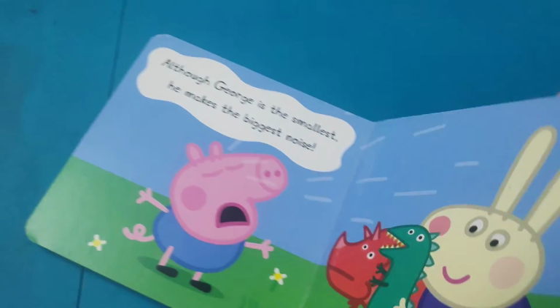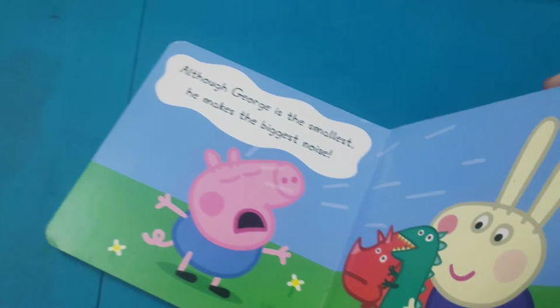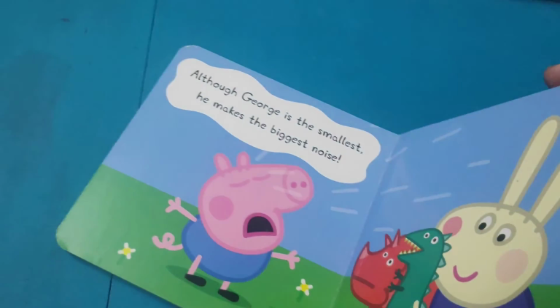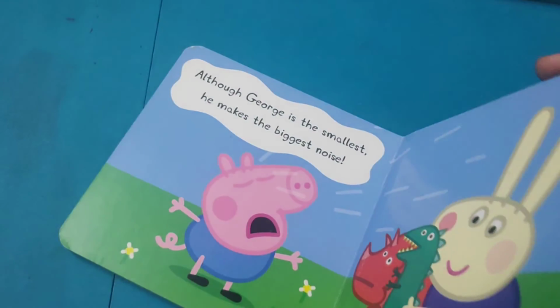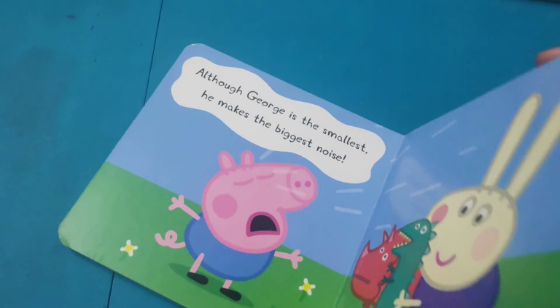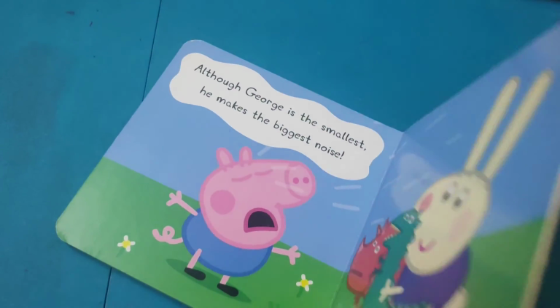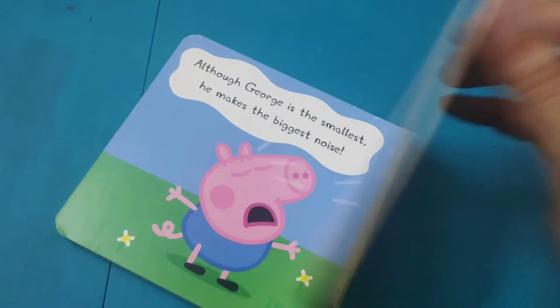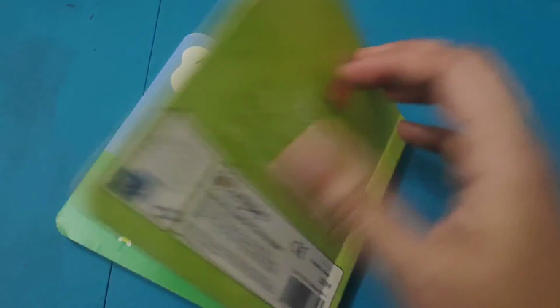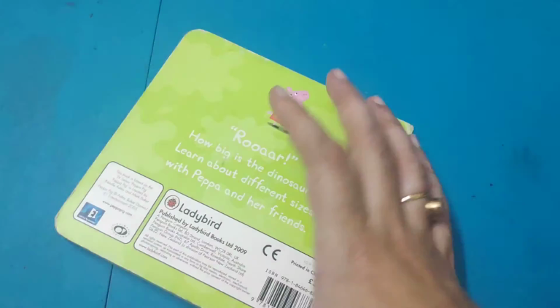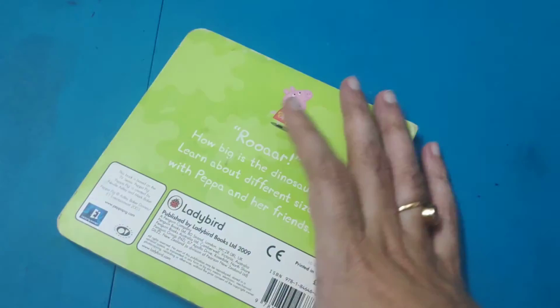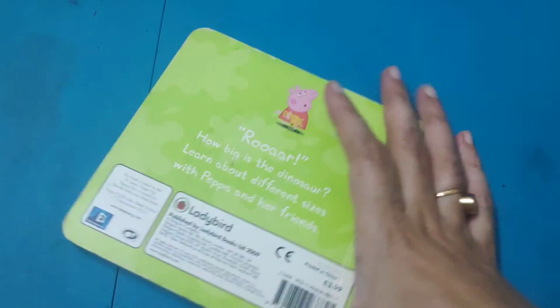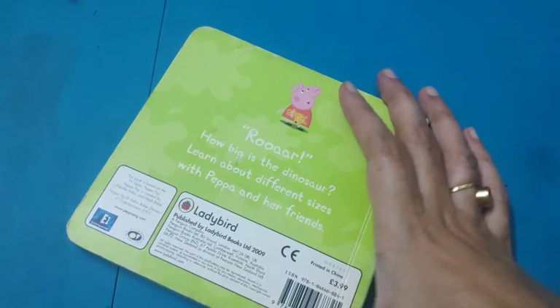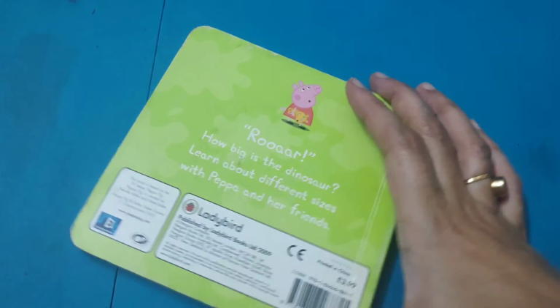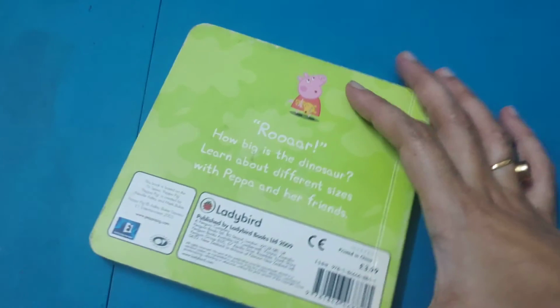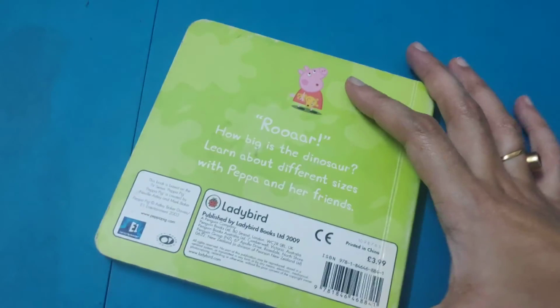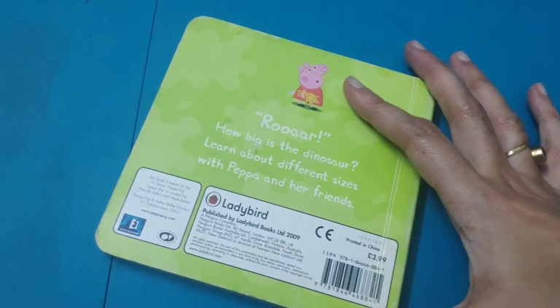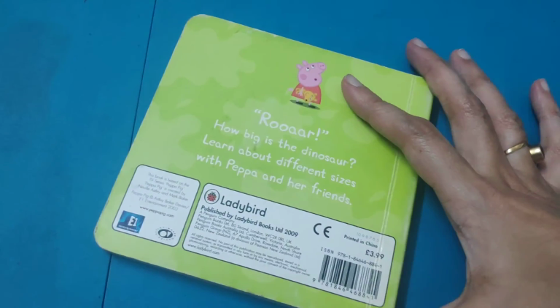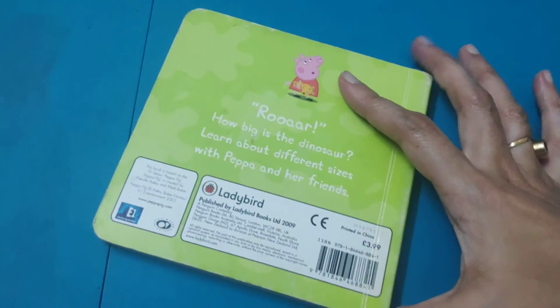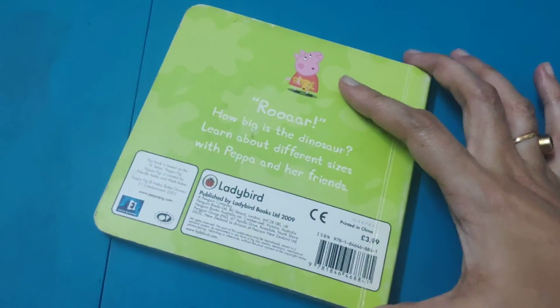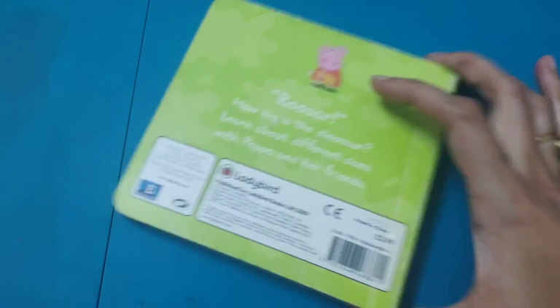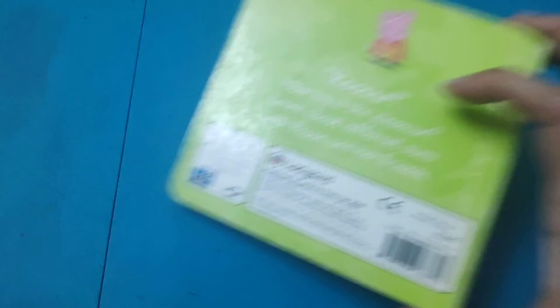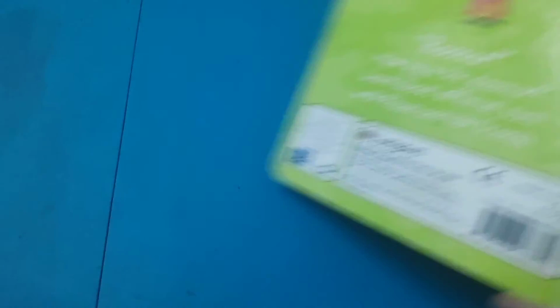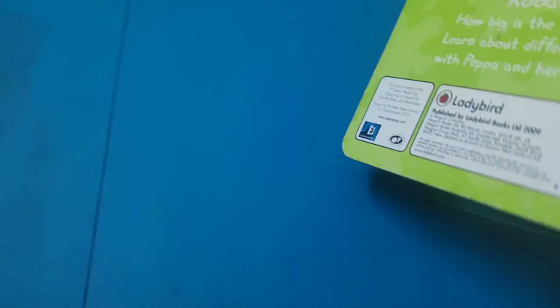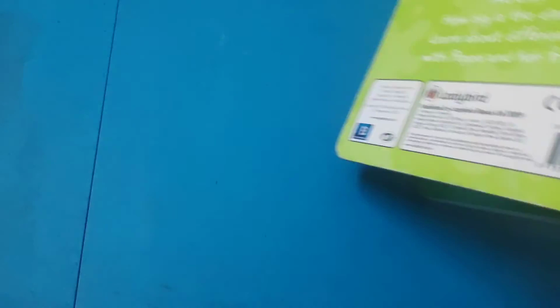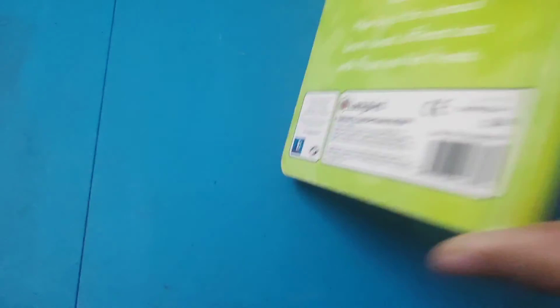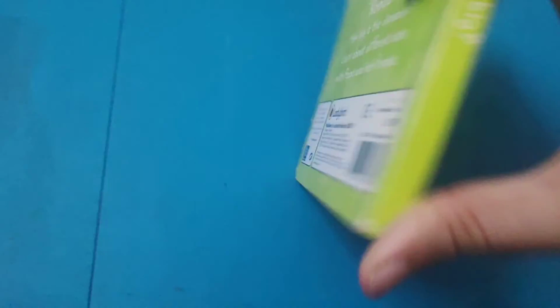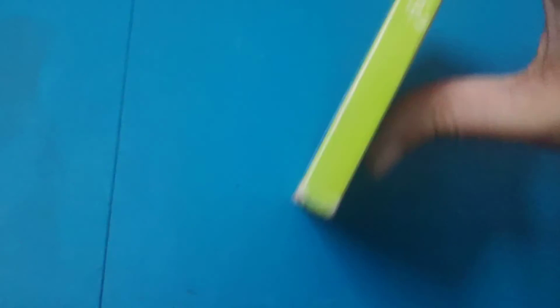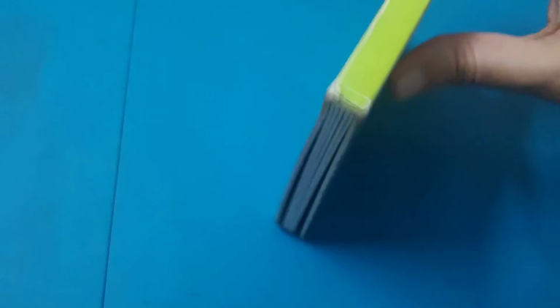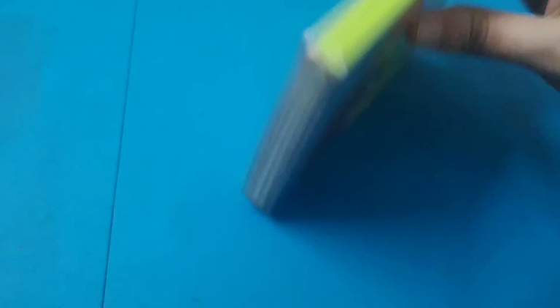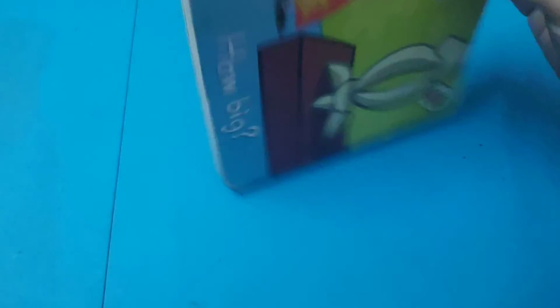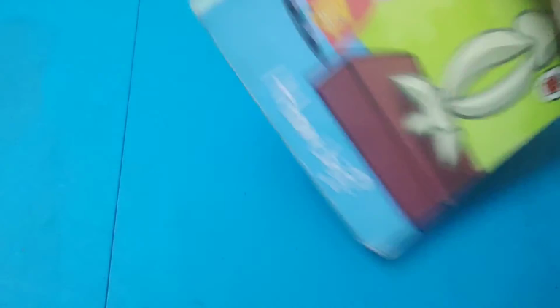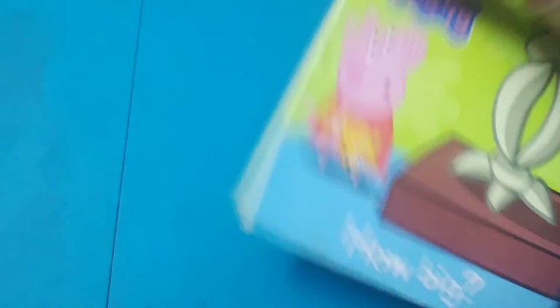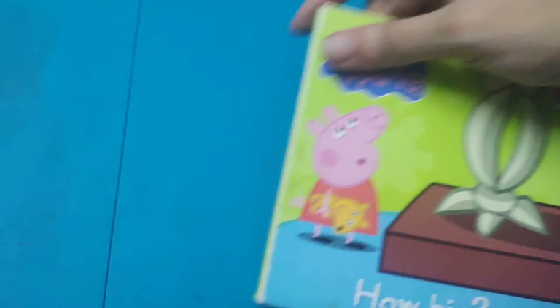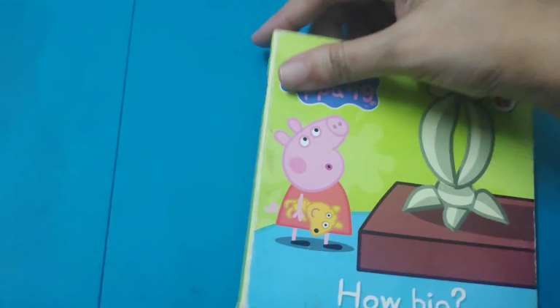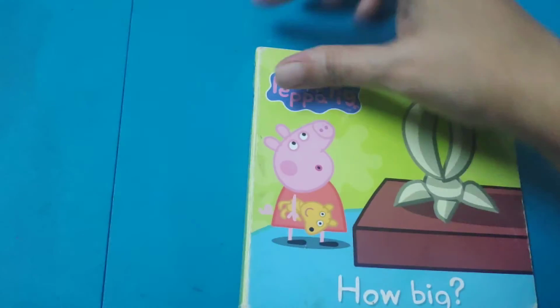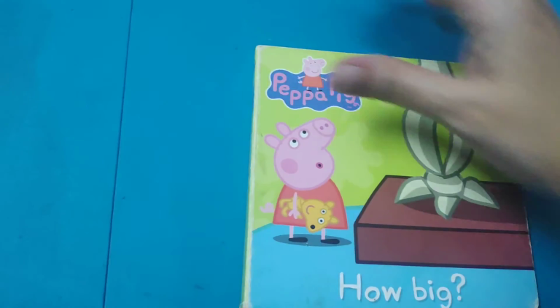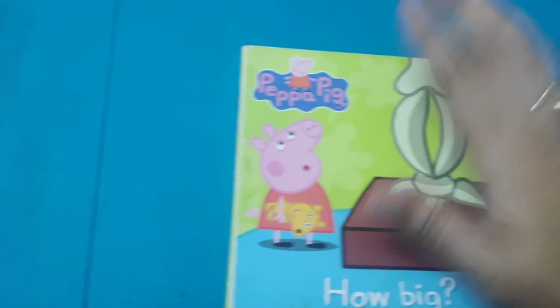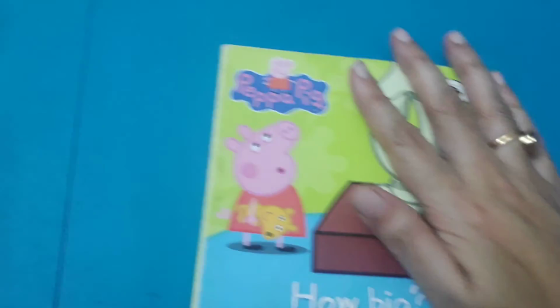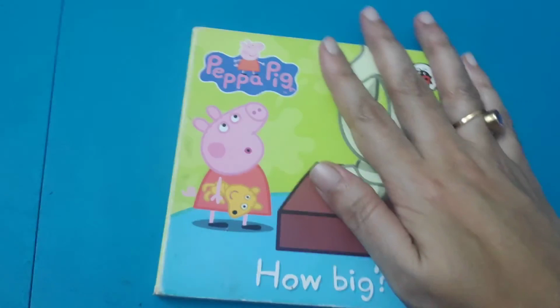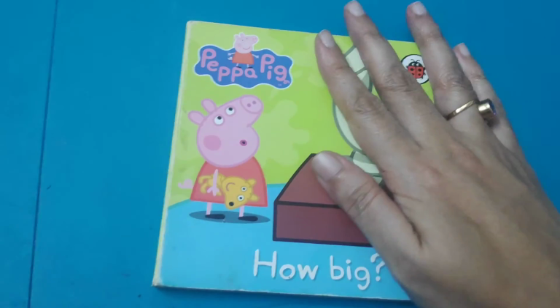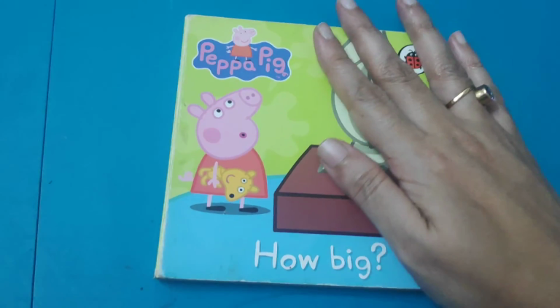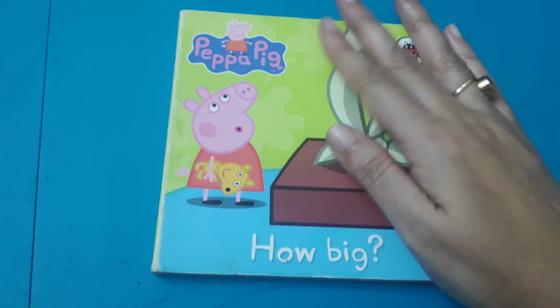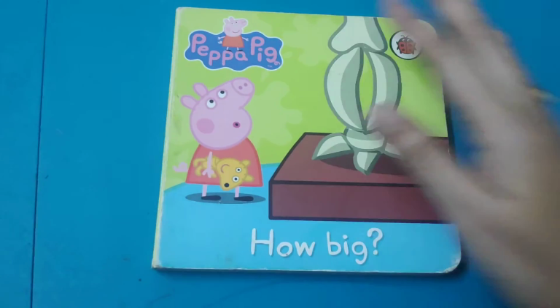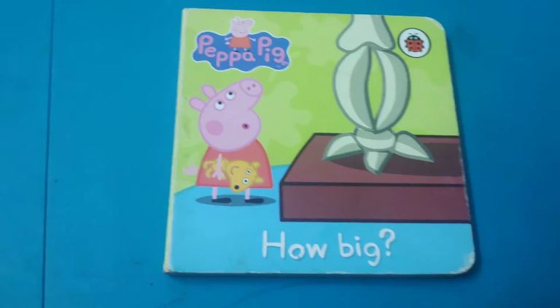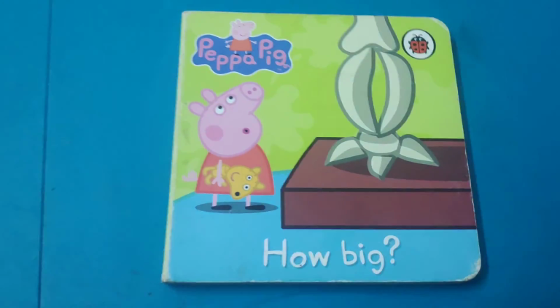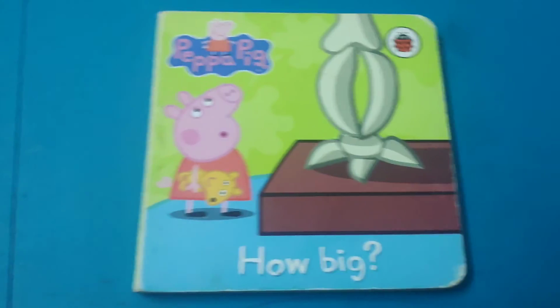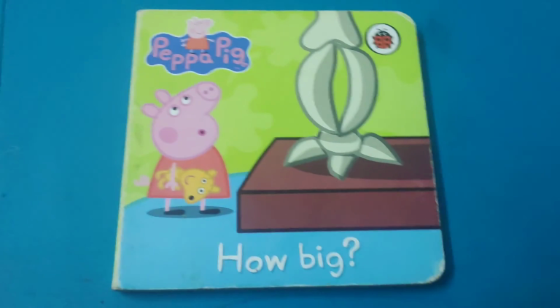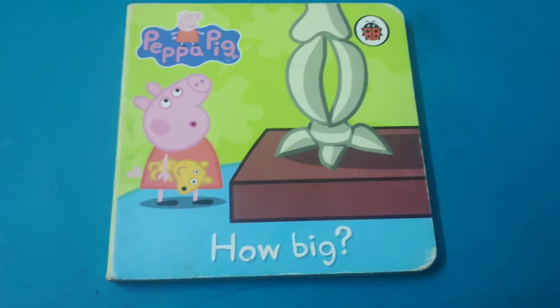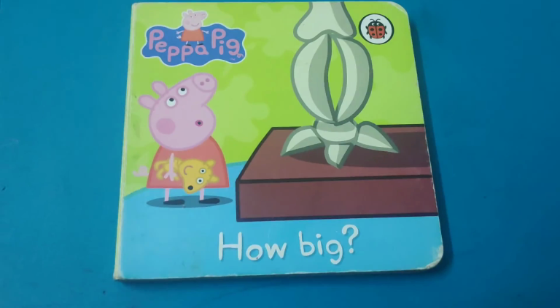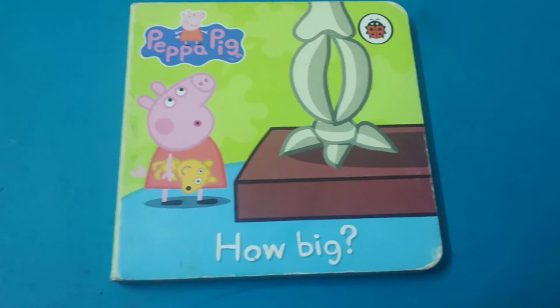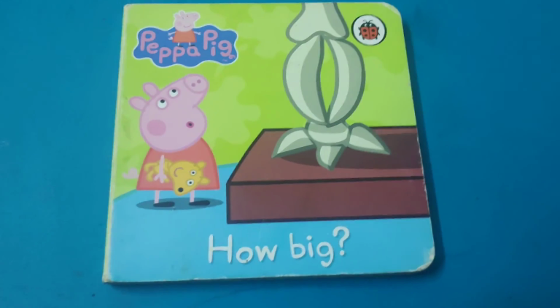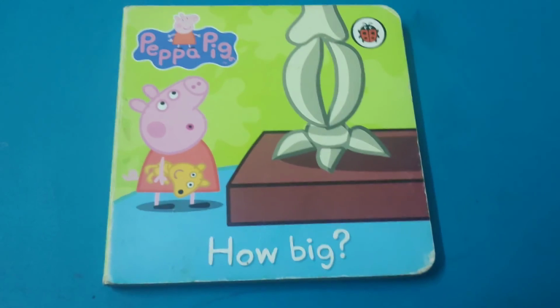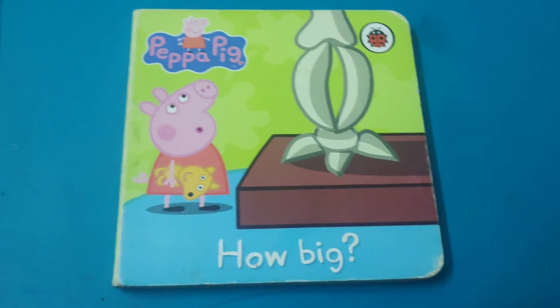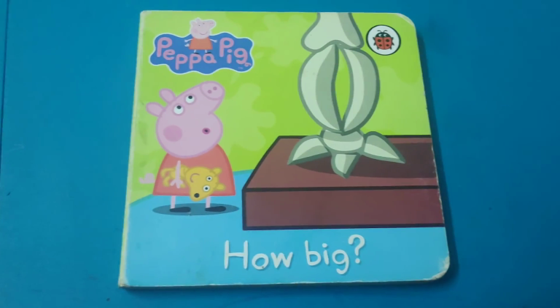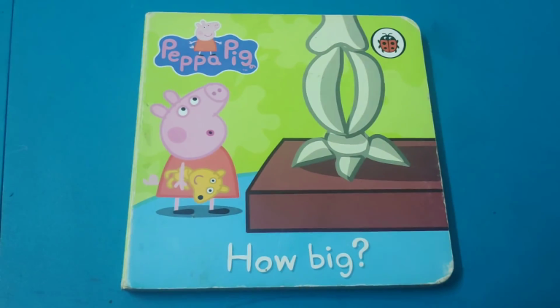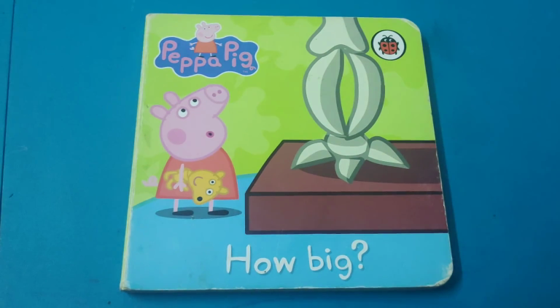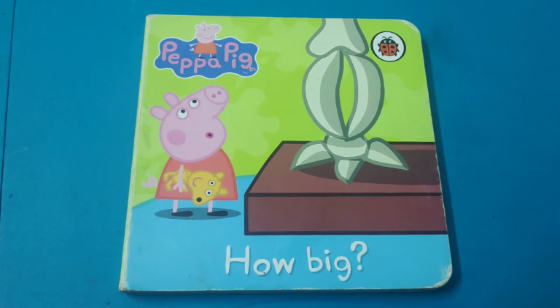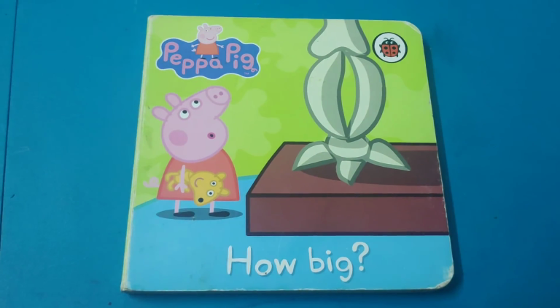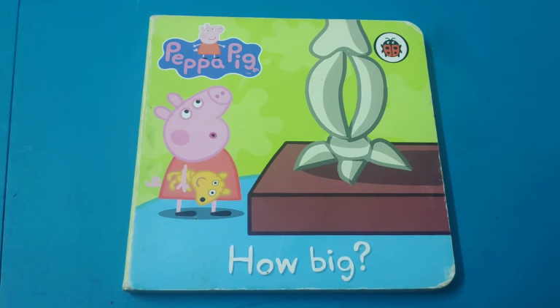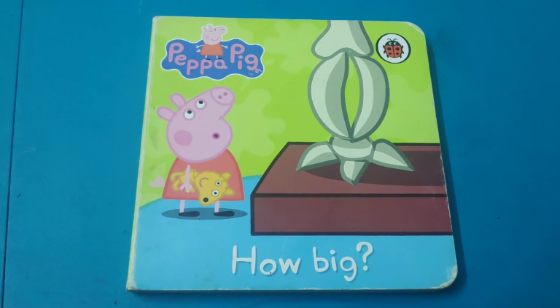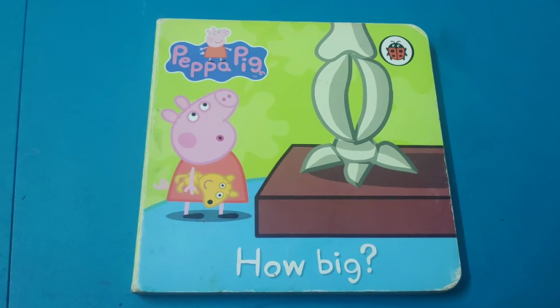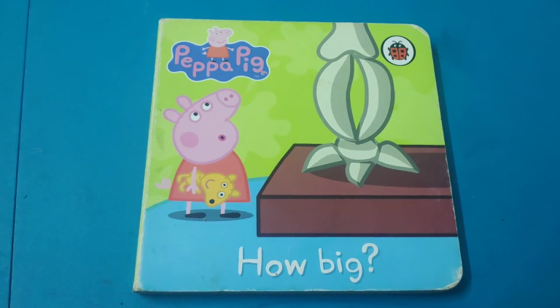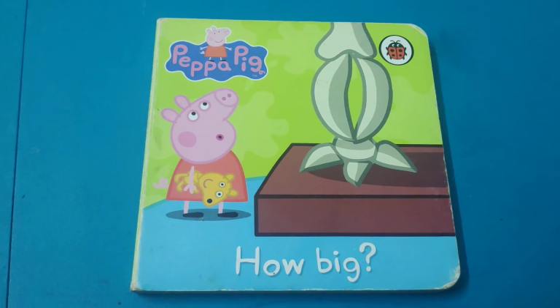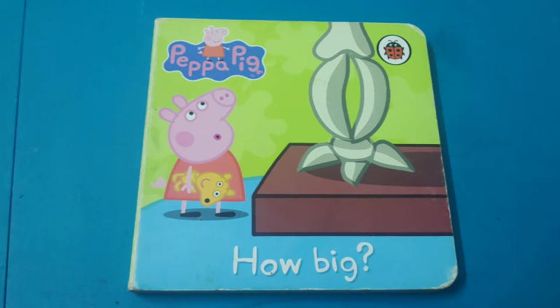So this is it about this book. I hope you like this book. Thank you.